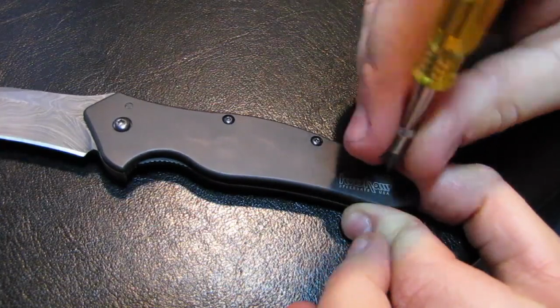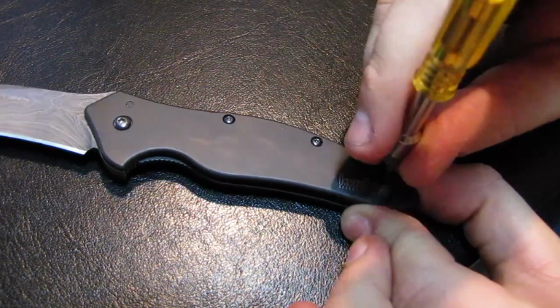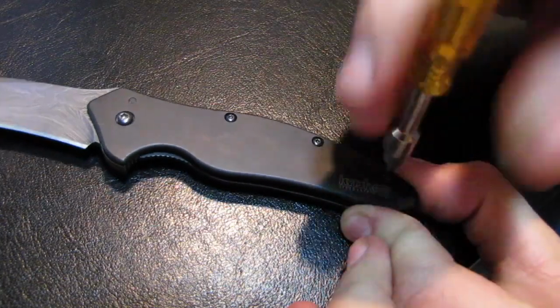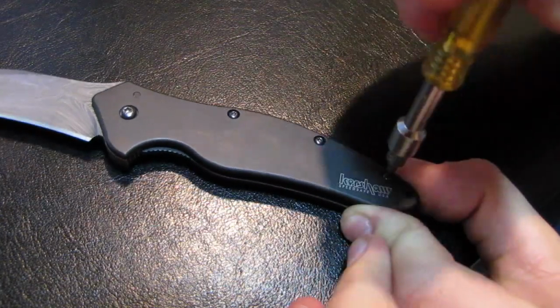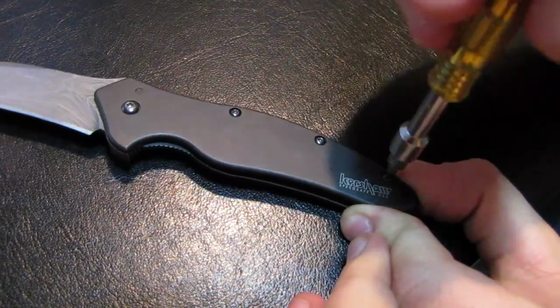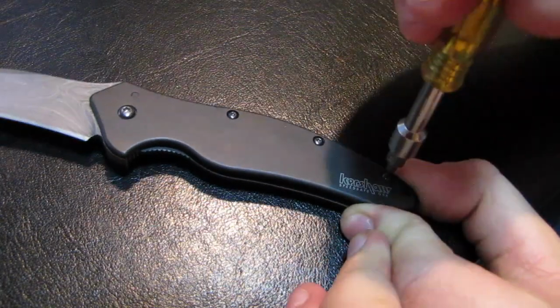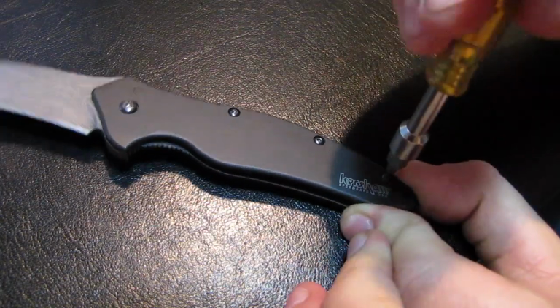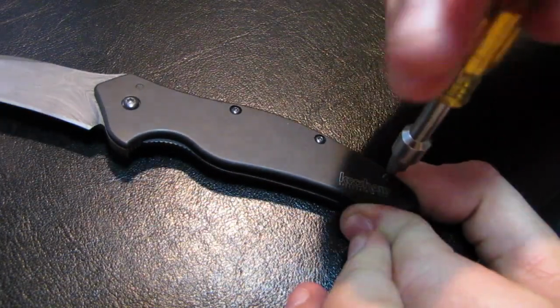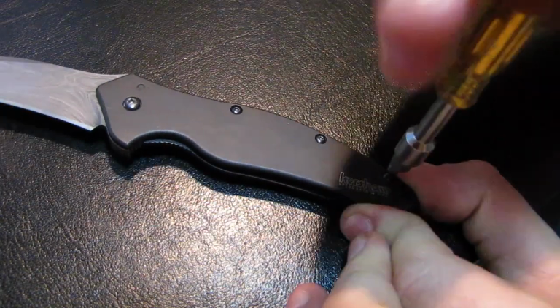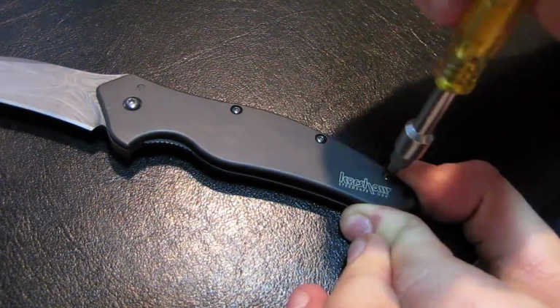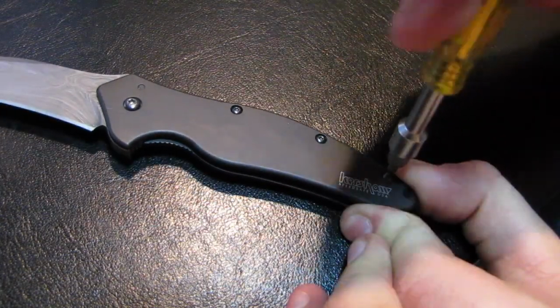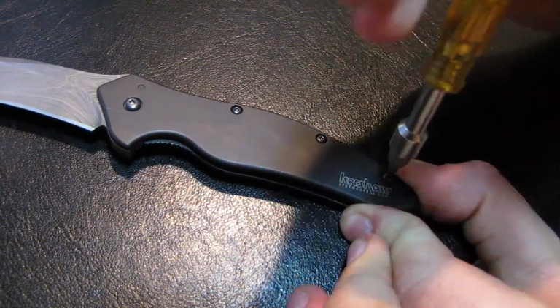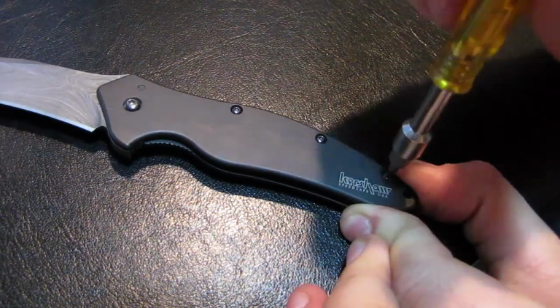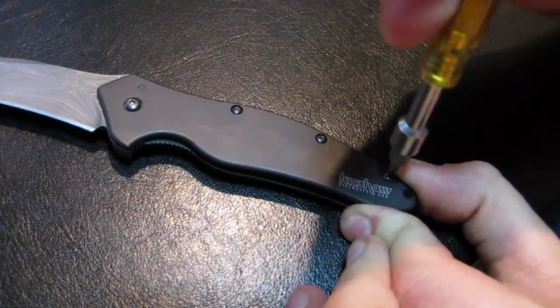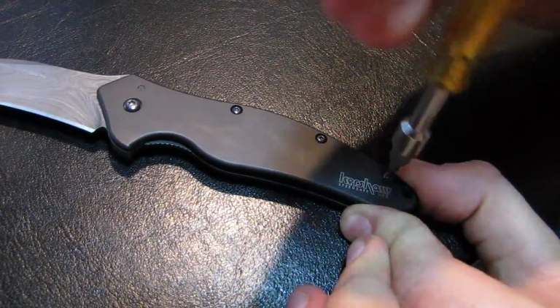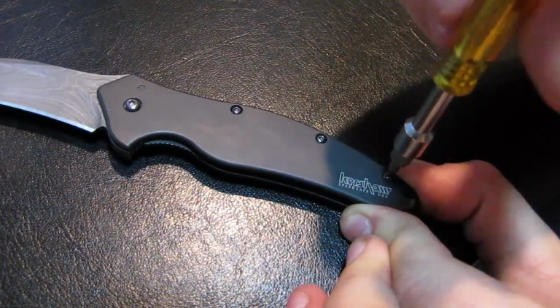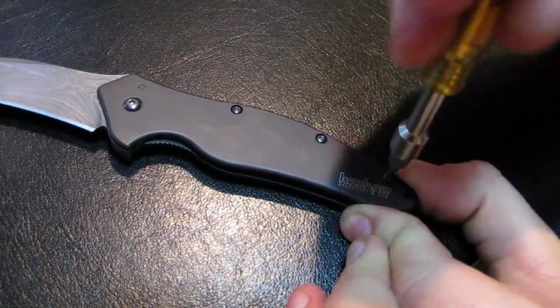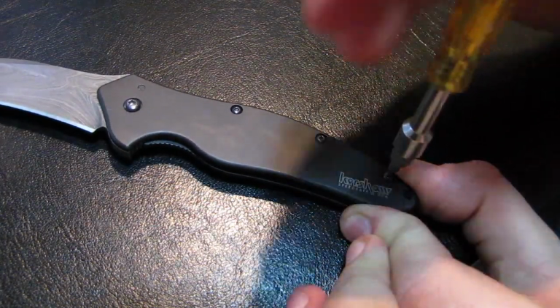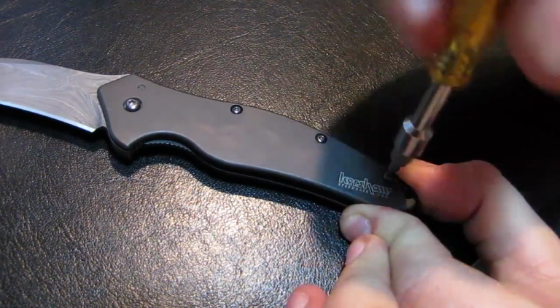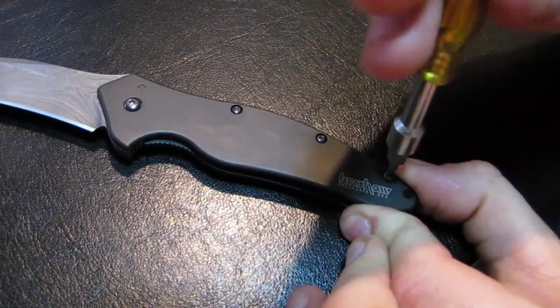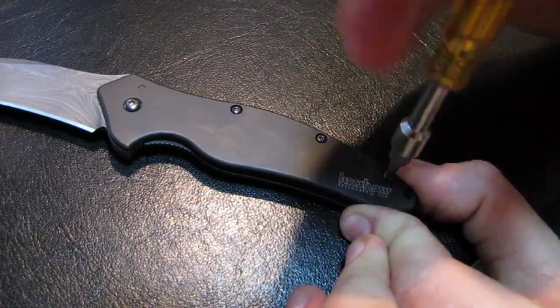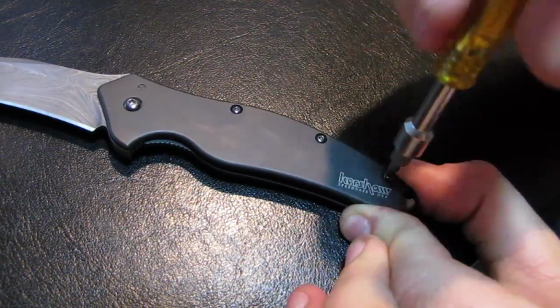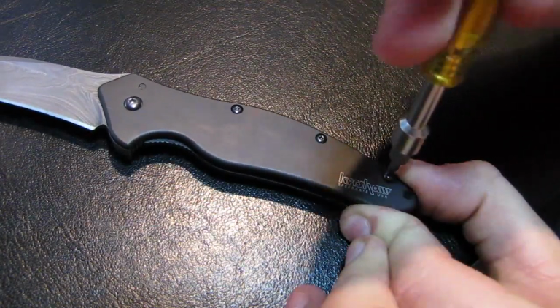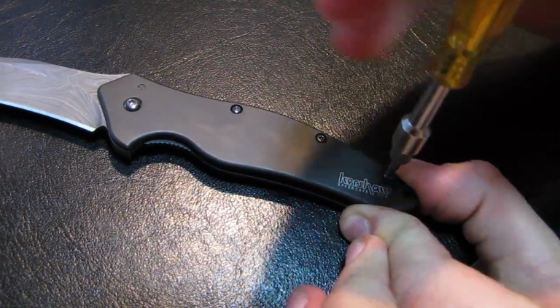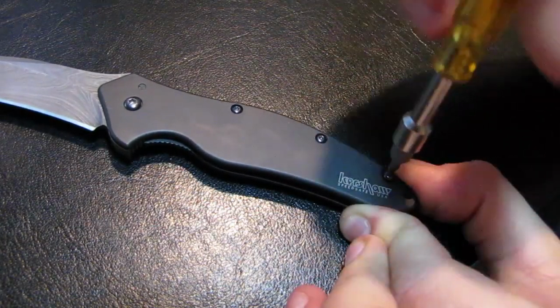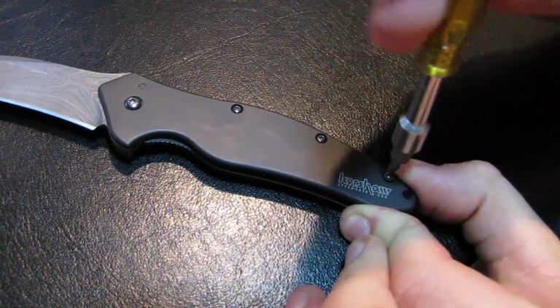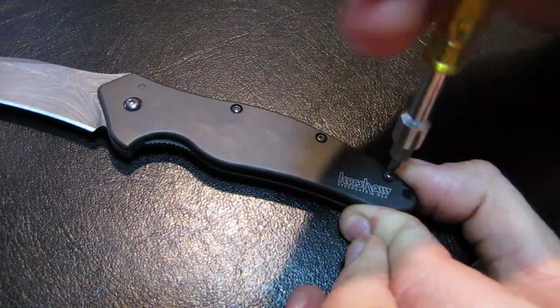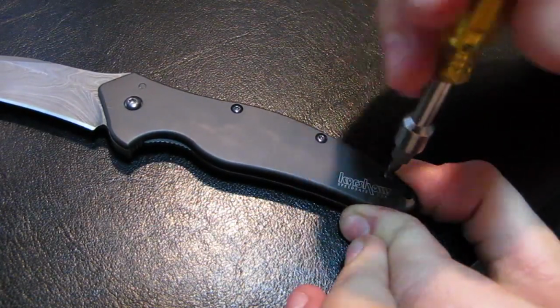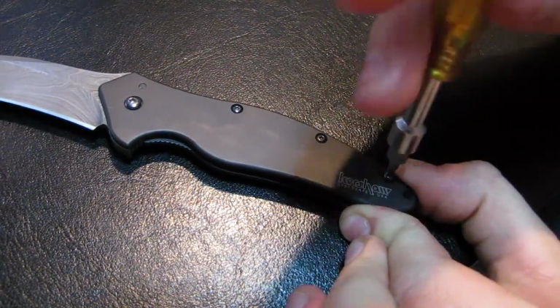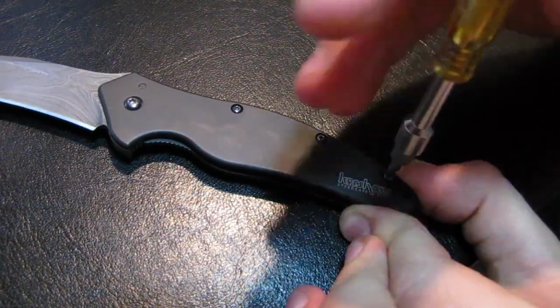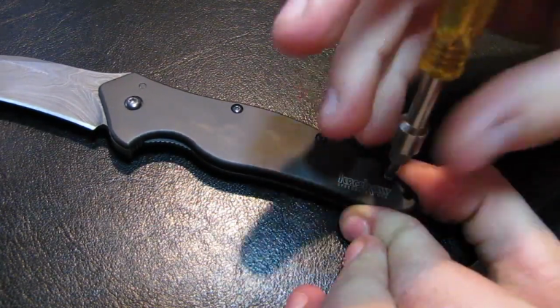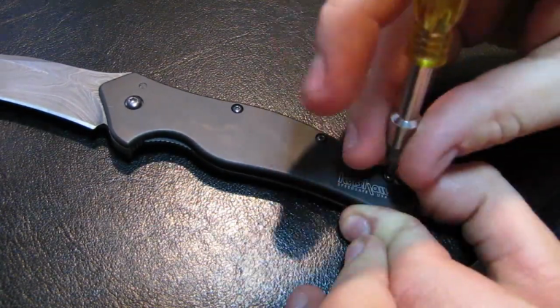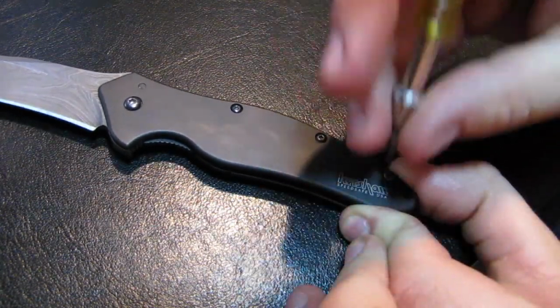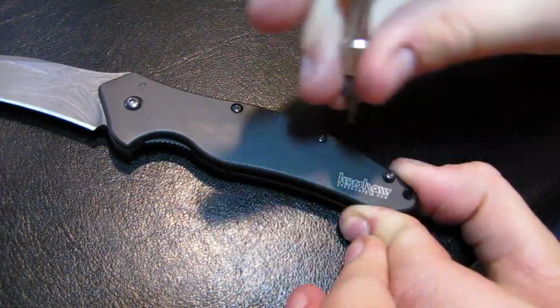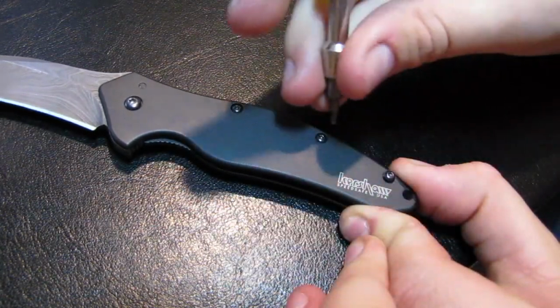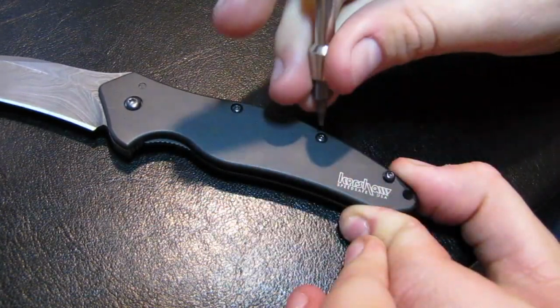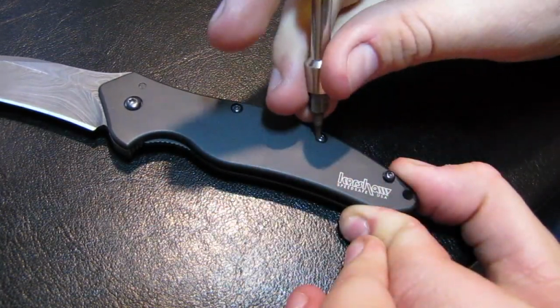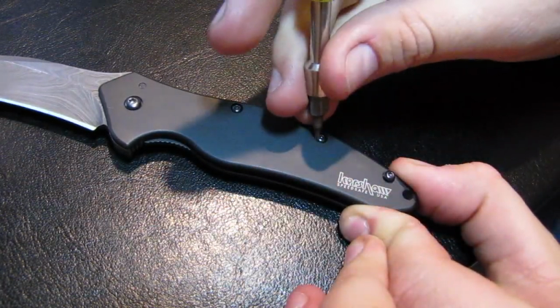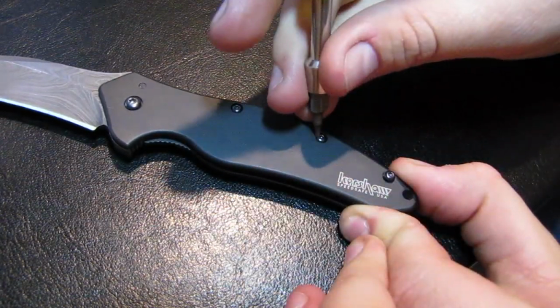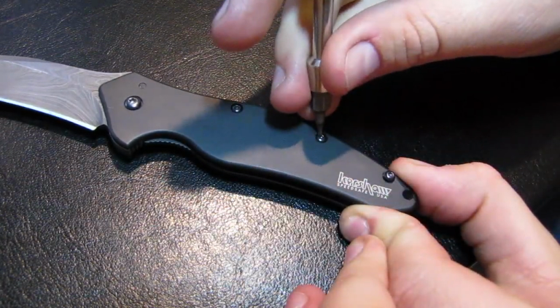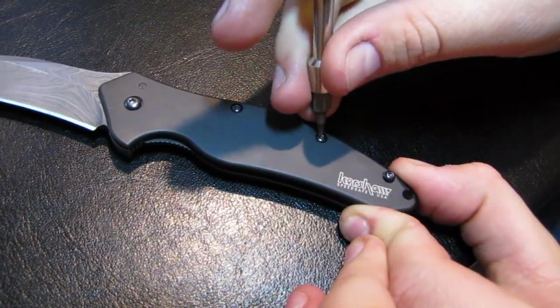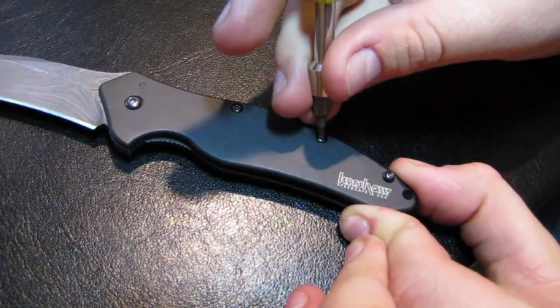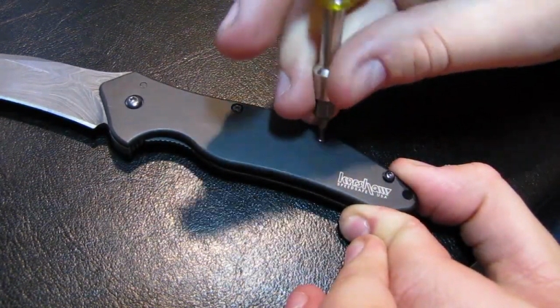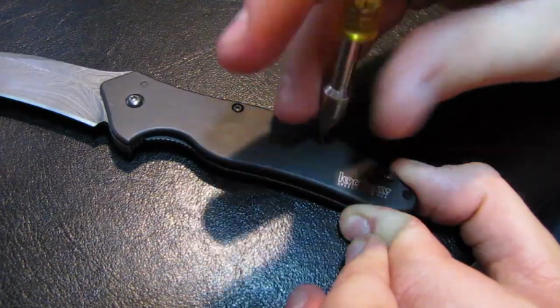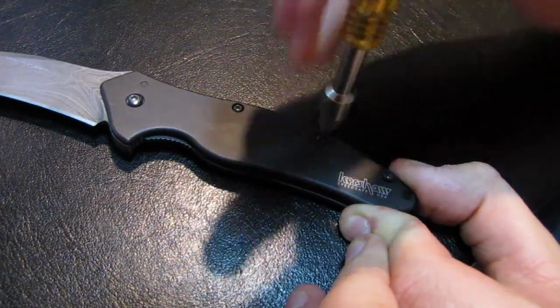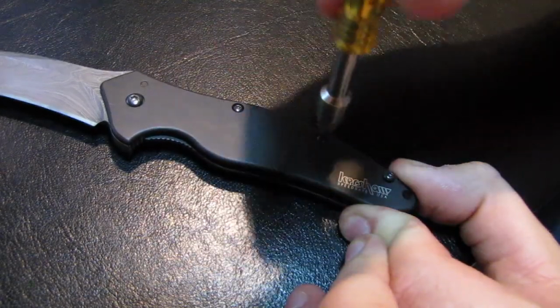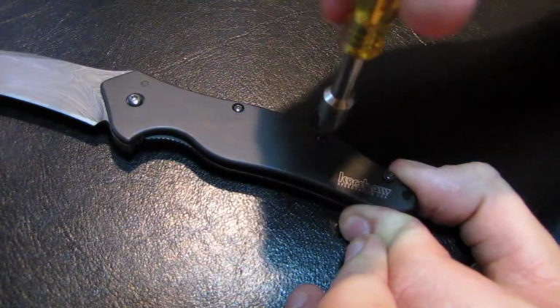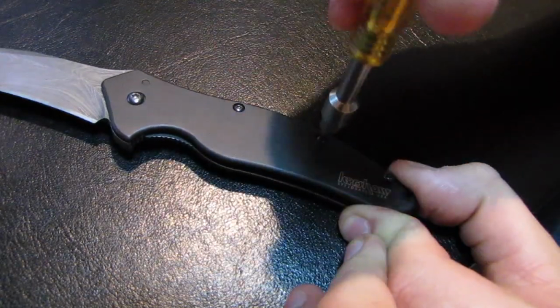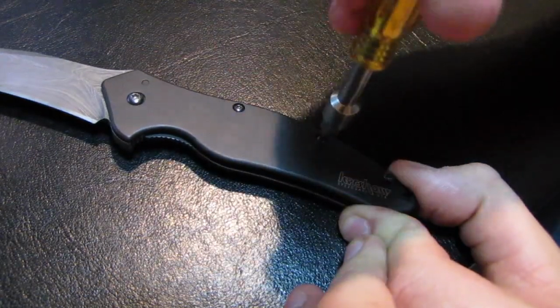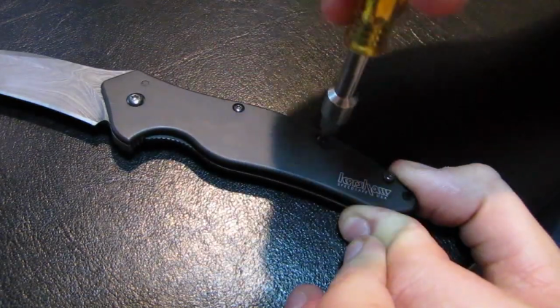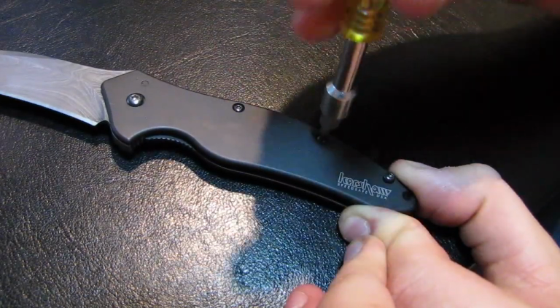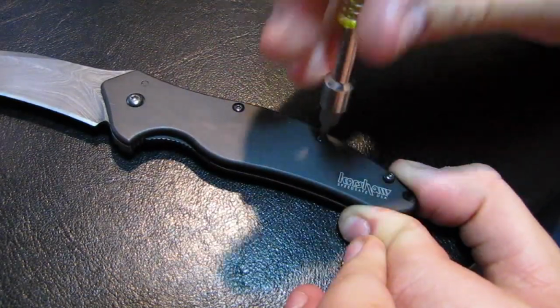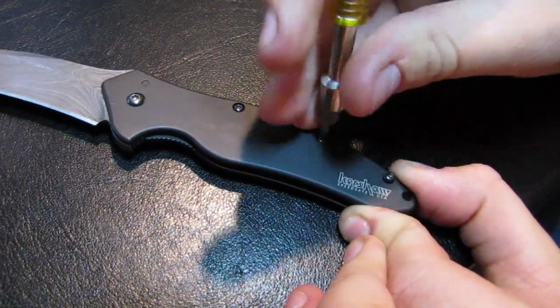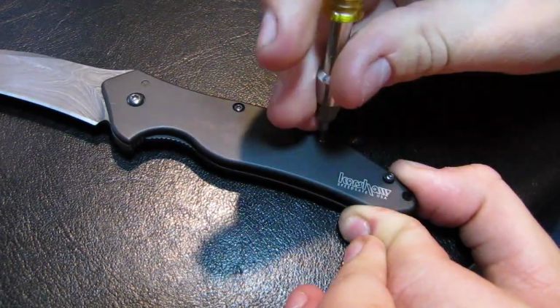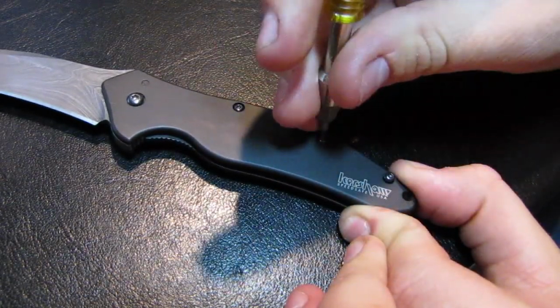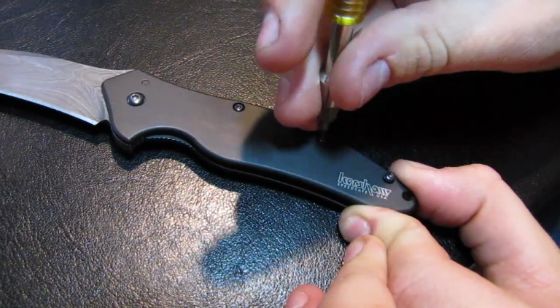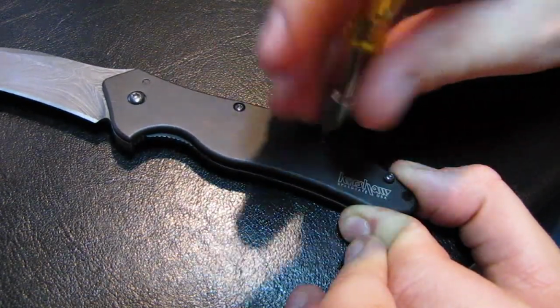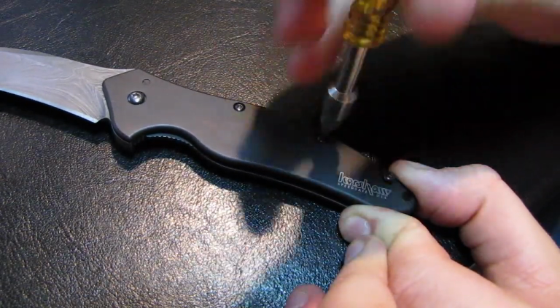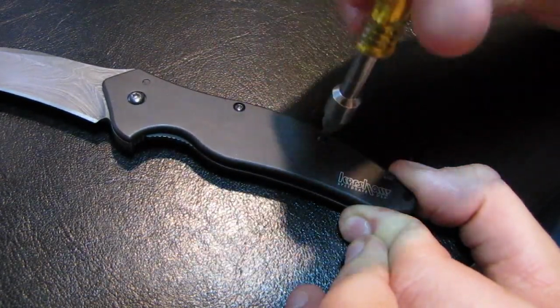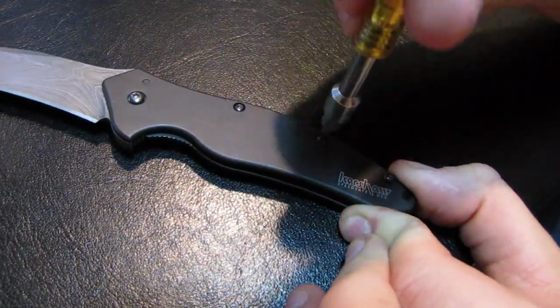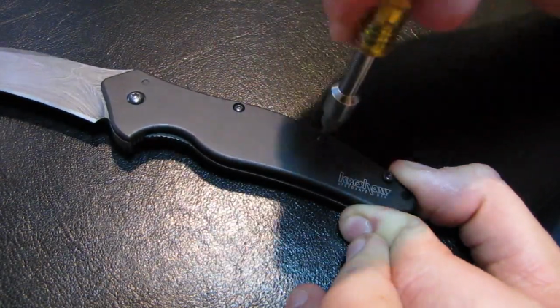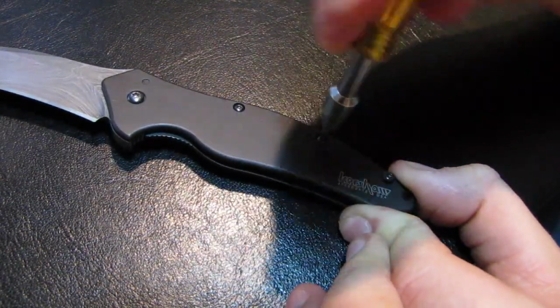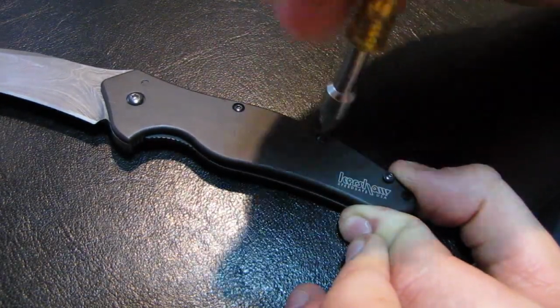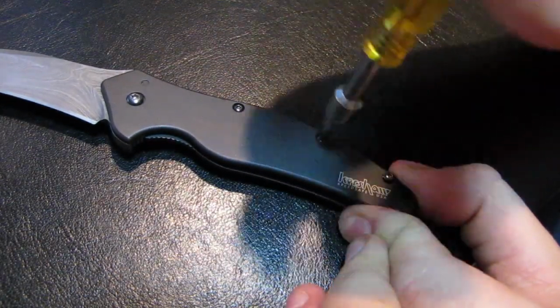The first thing you want to do is take out the three T6 Torx screws from the body.